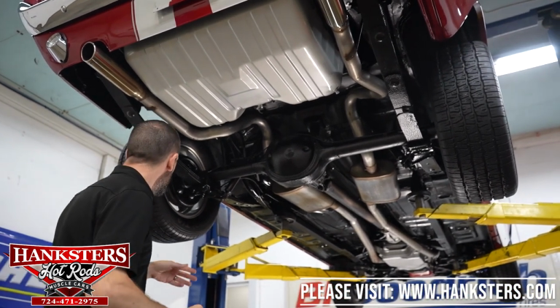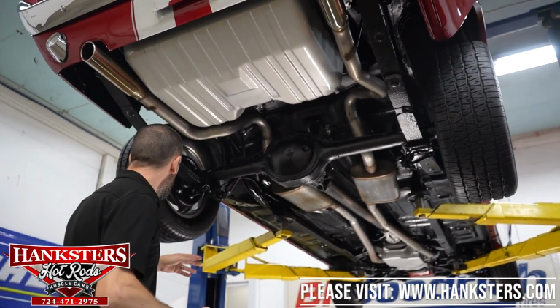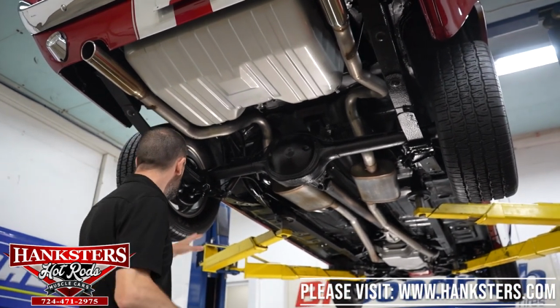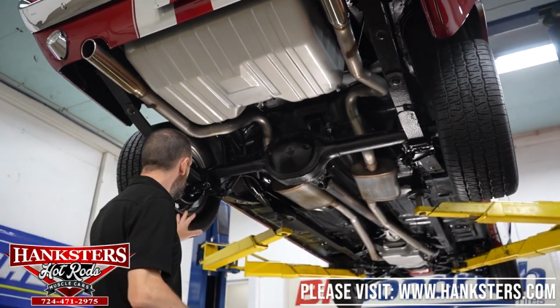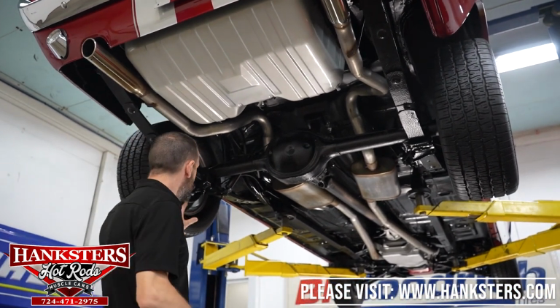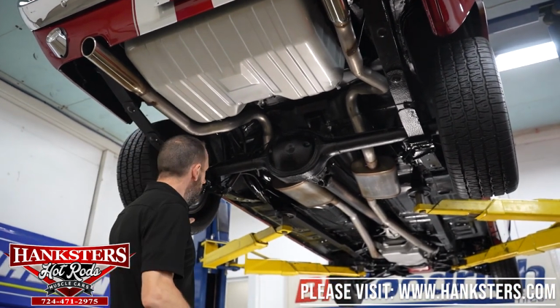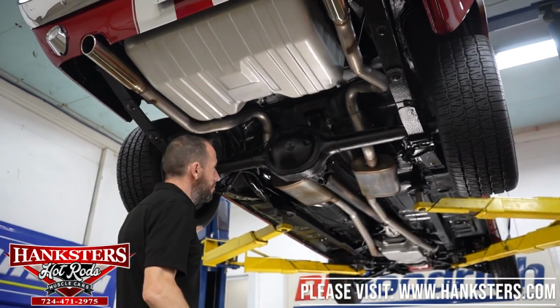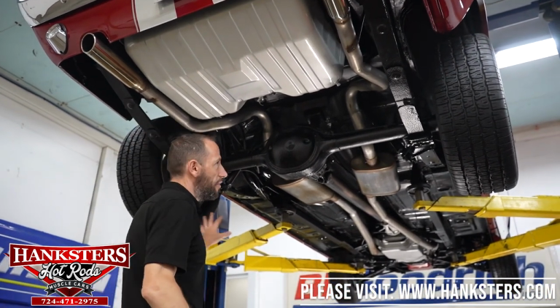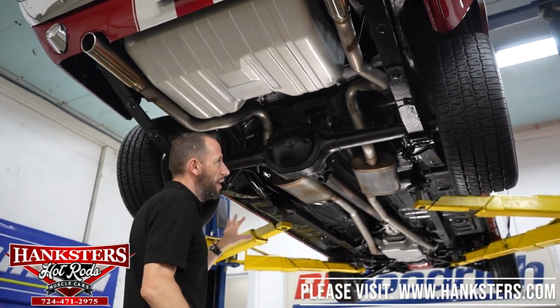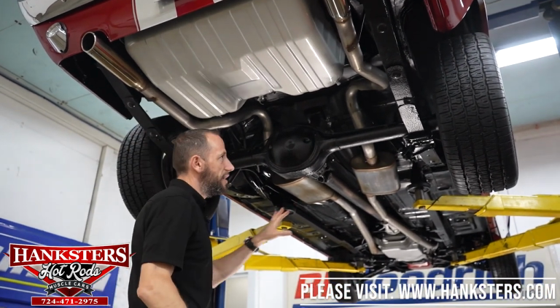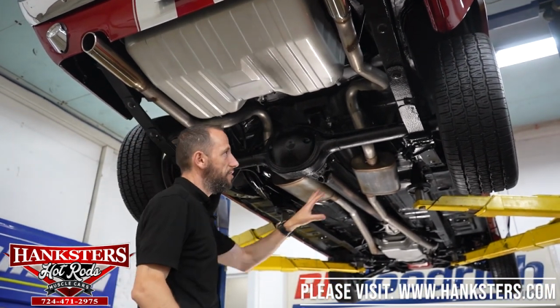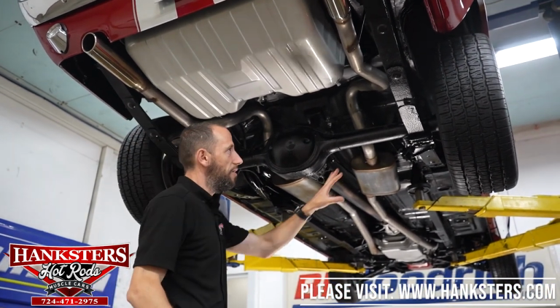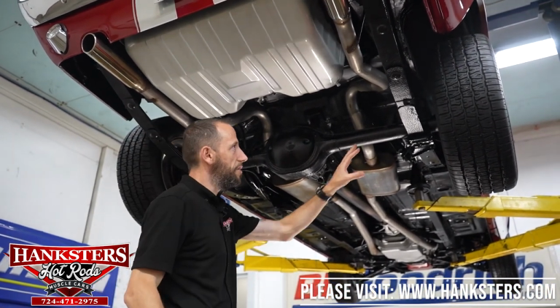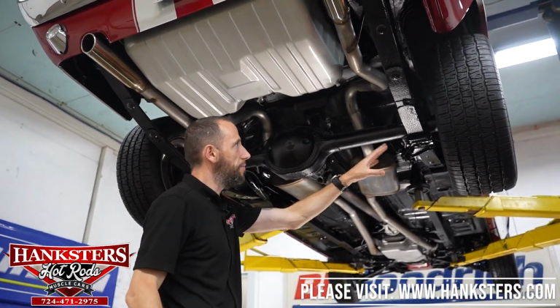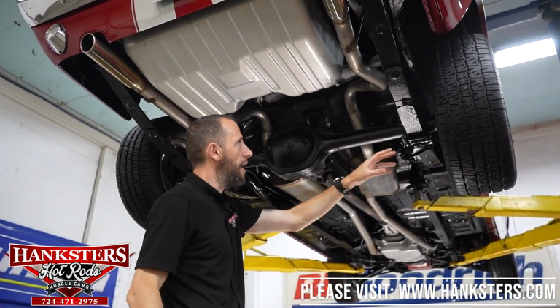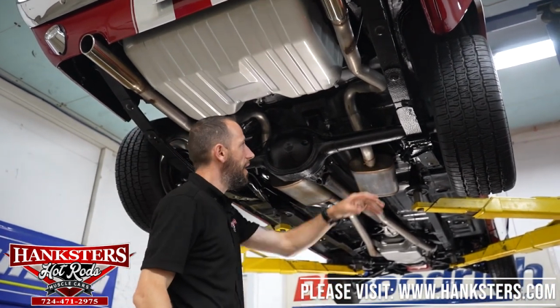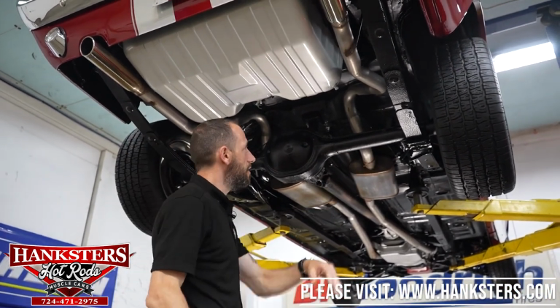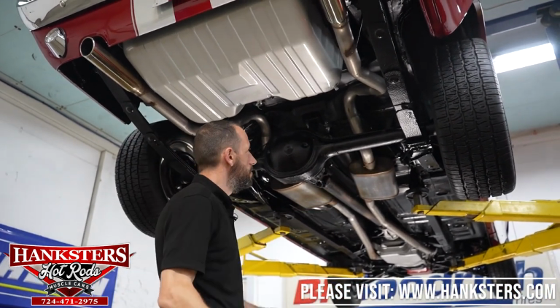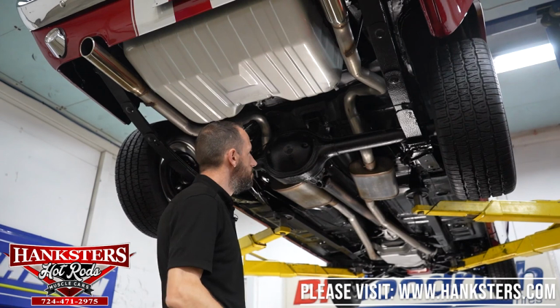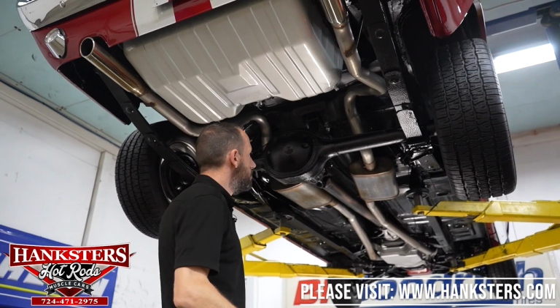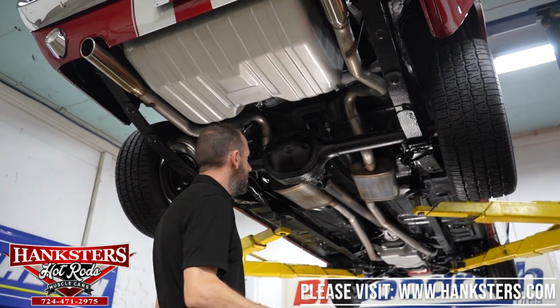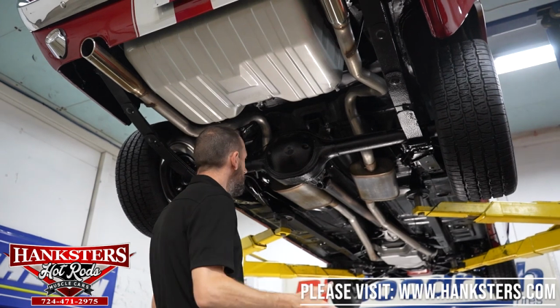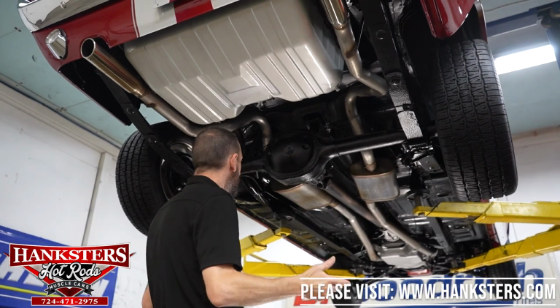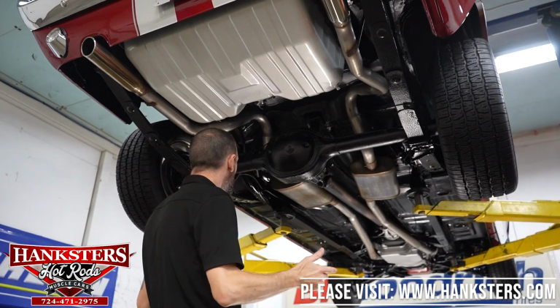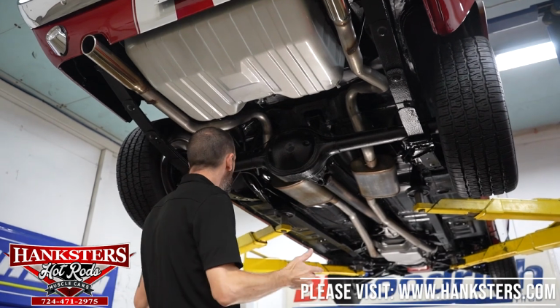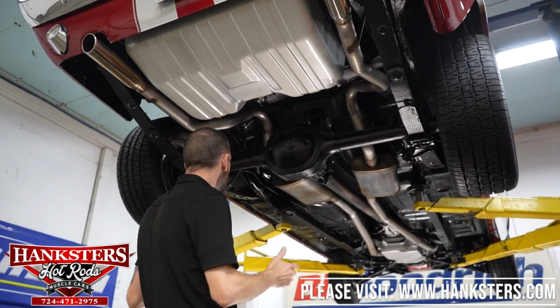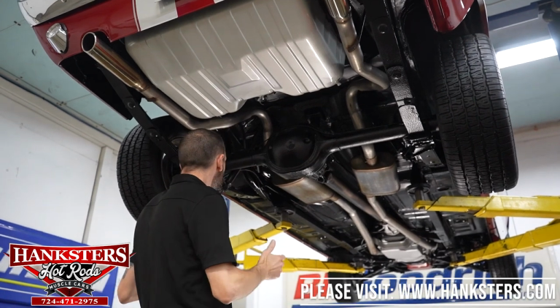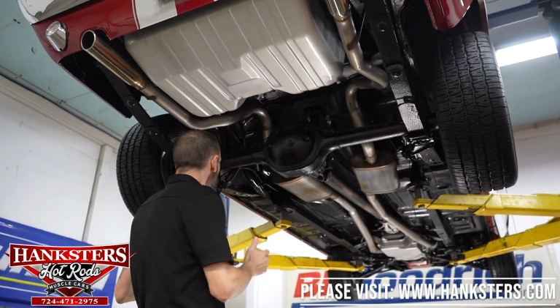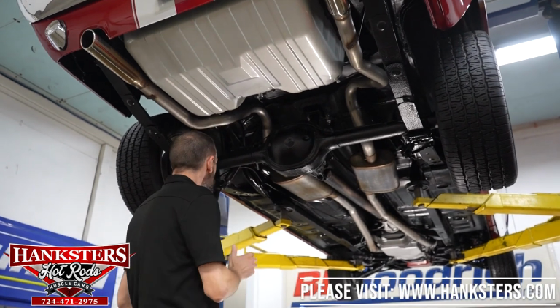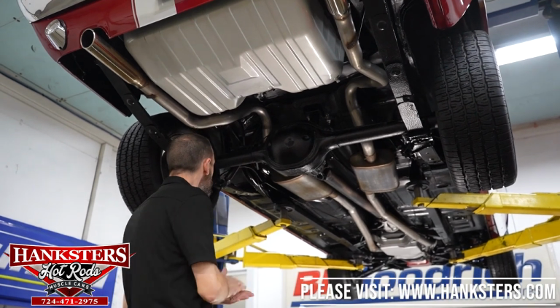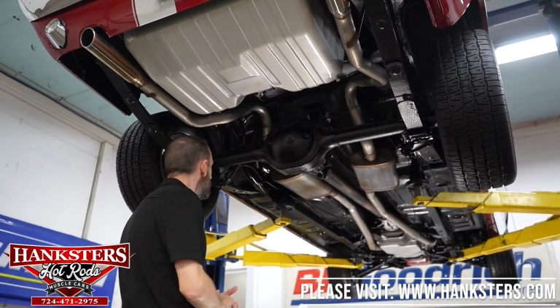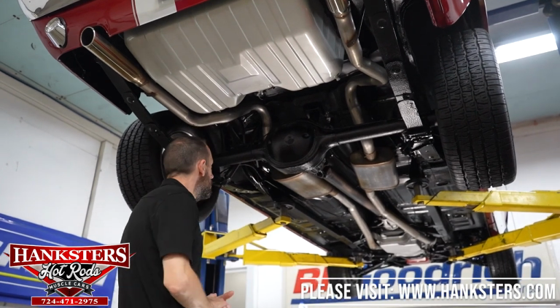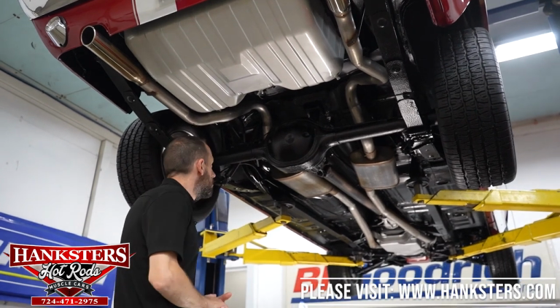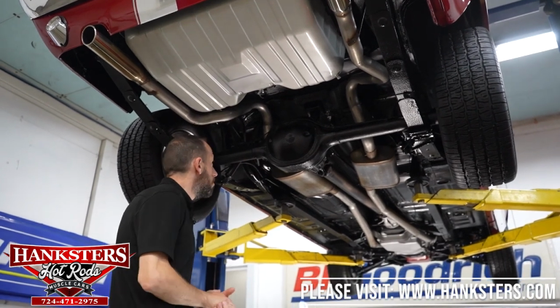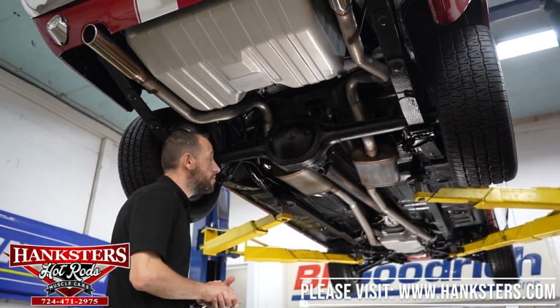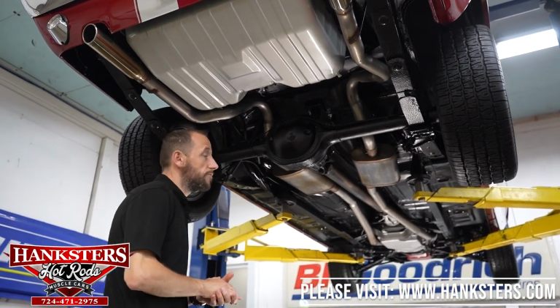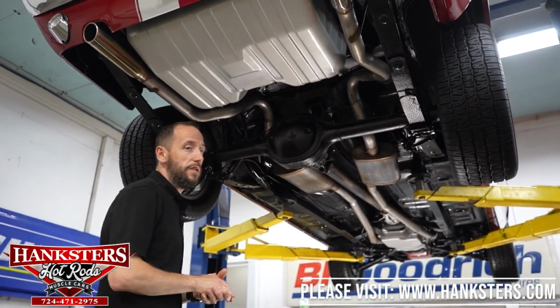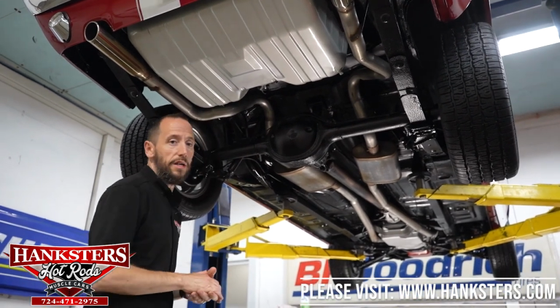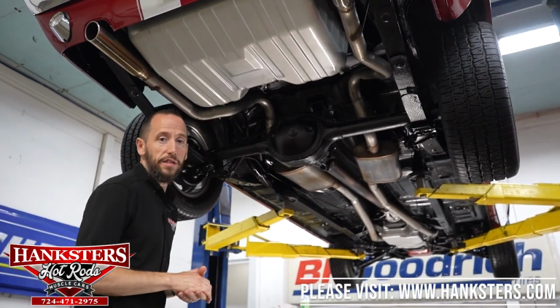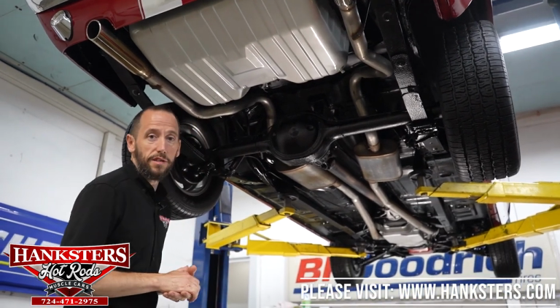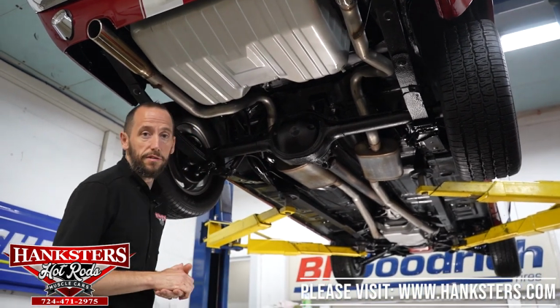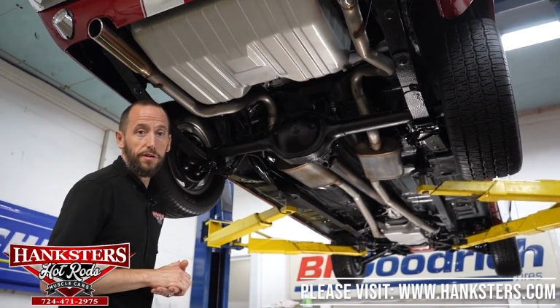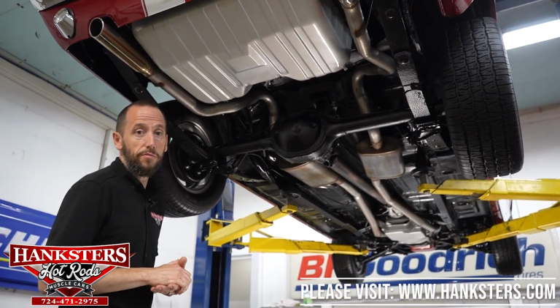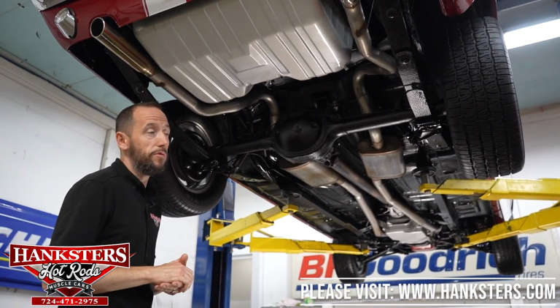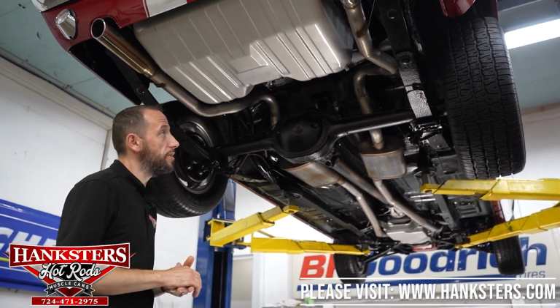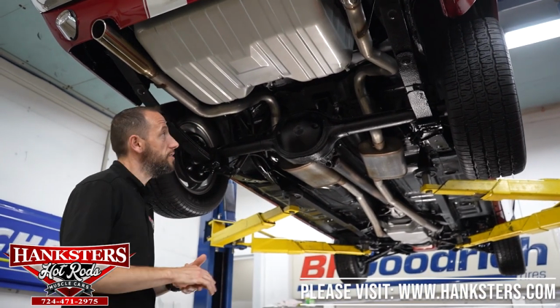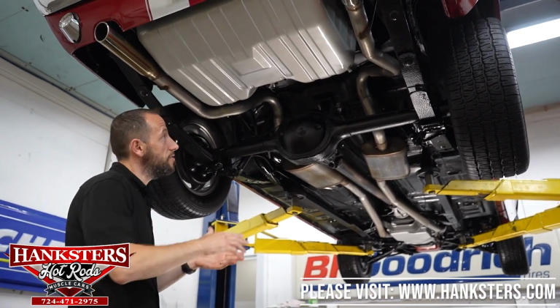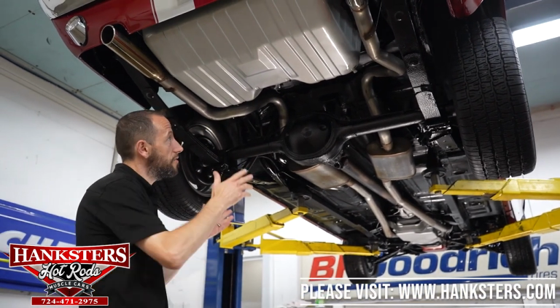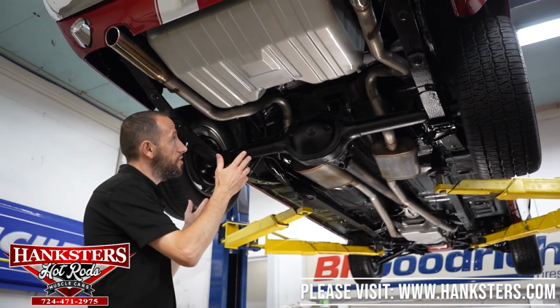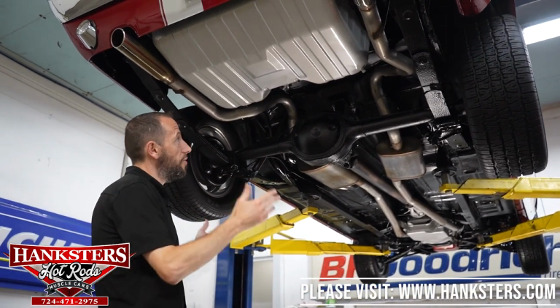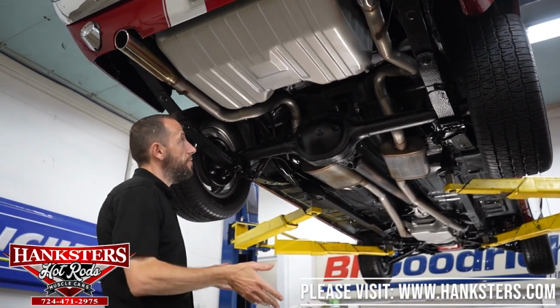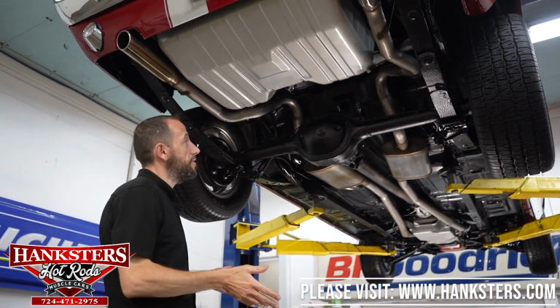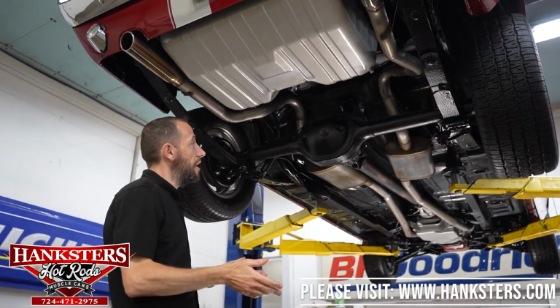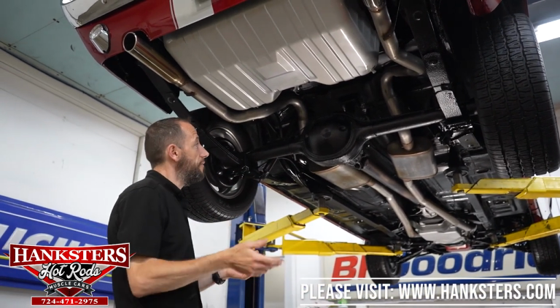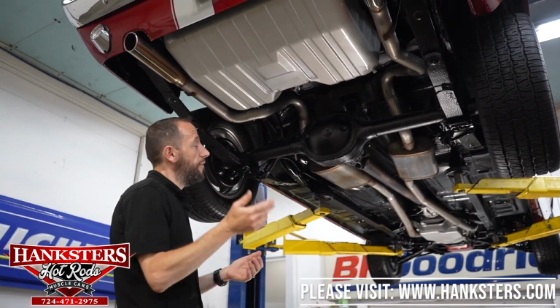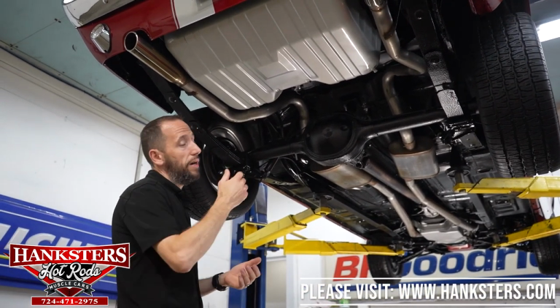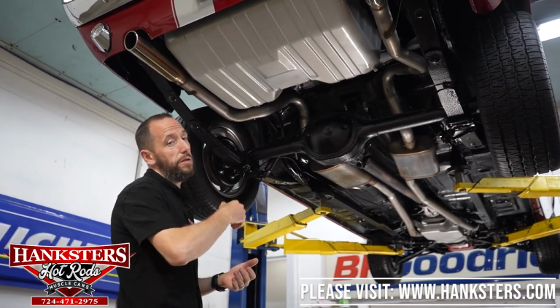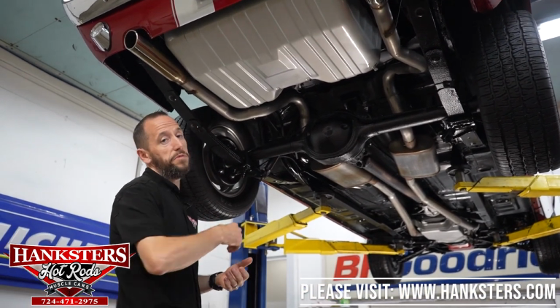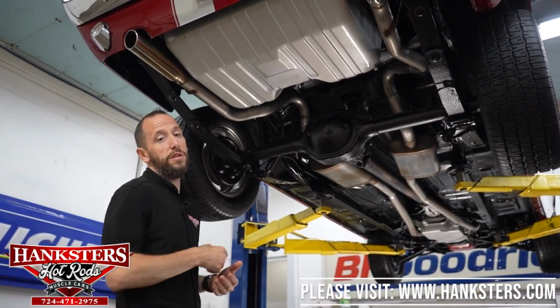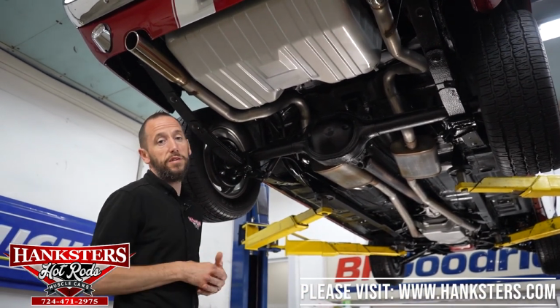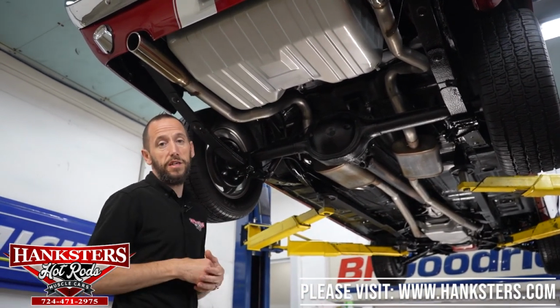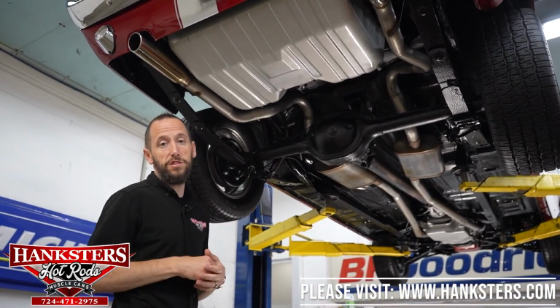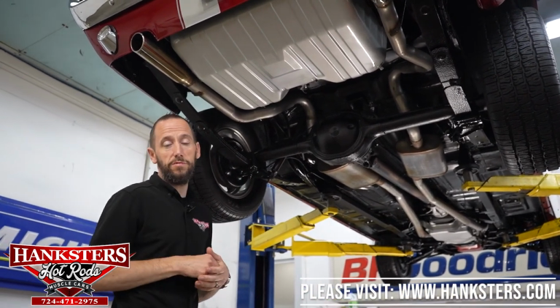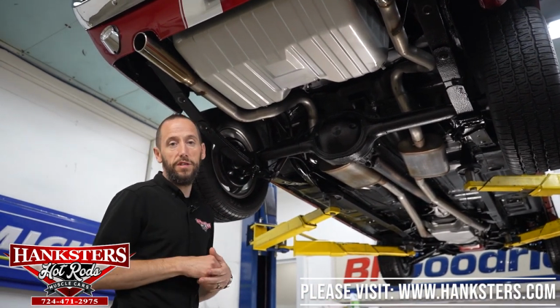We've got drum brakes on the back. All in all, it looks really nice under here. What we're going to do is drop it down and fire it up to hear the engine run.